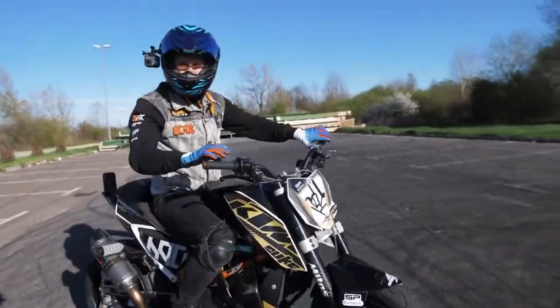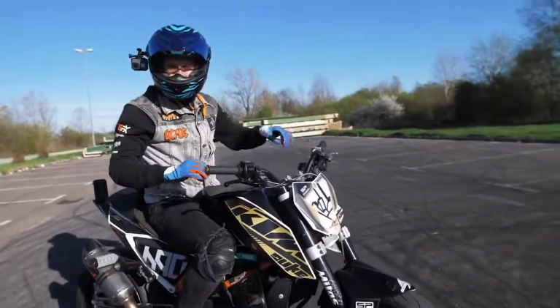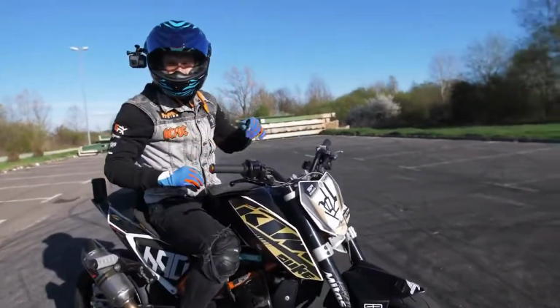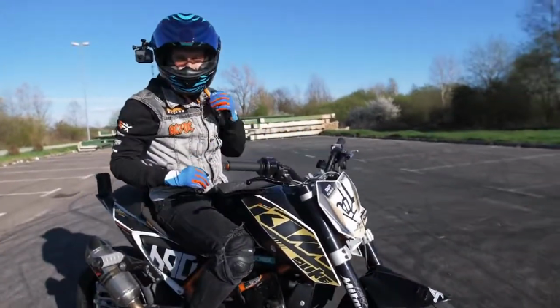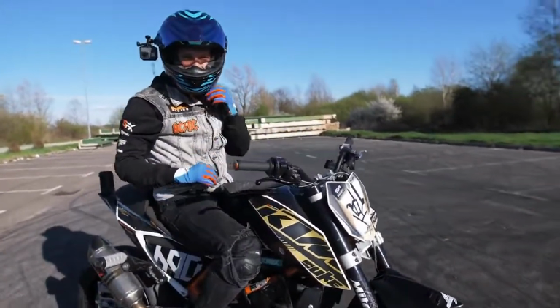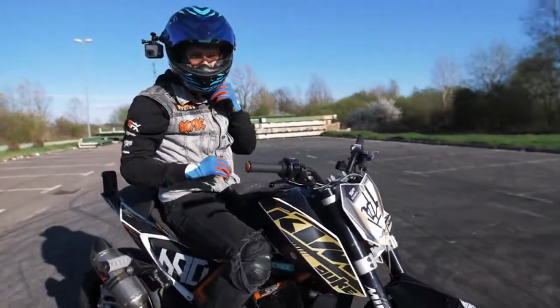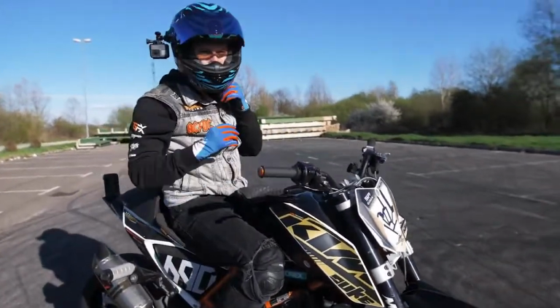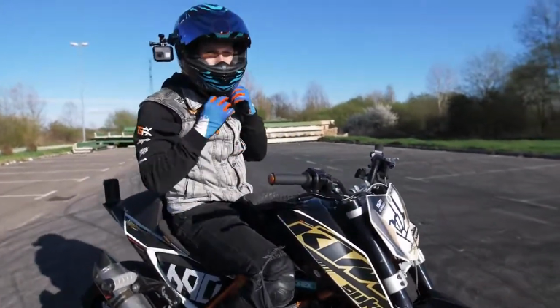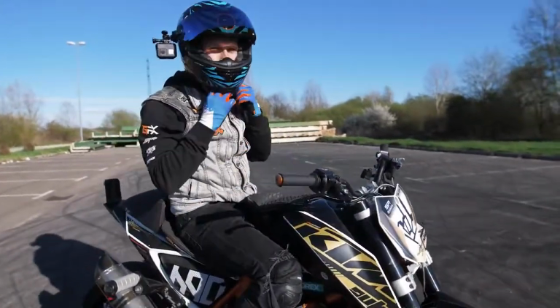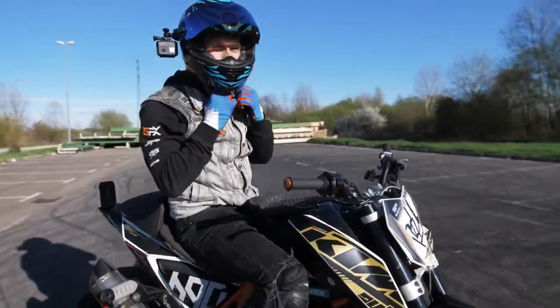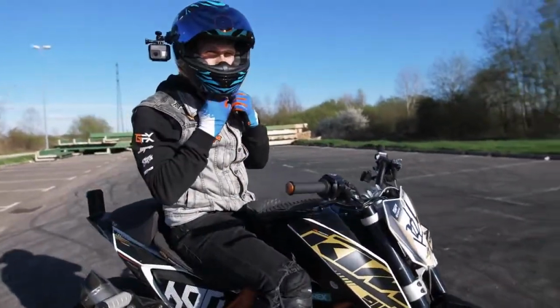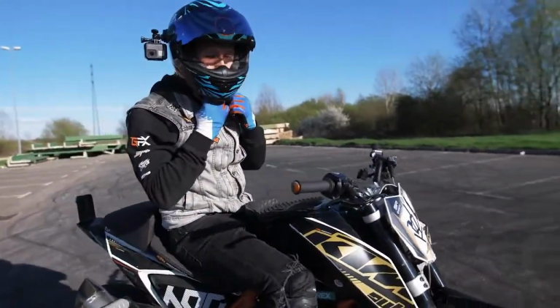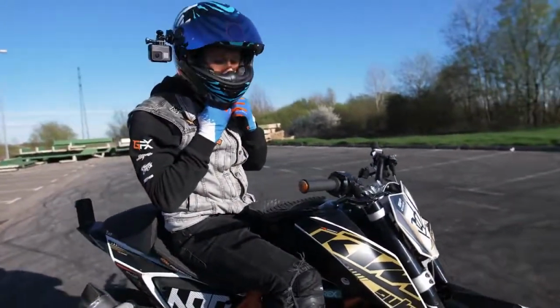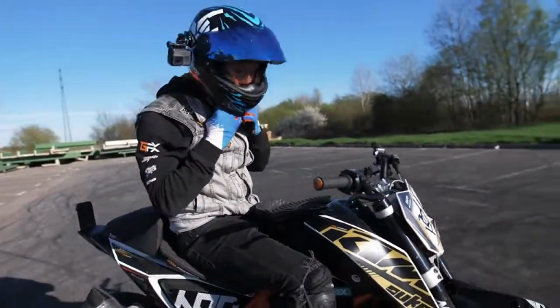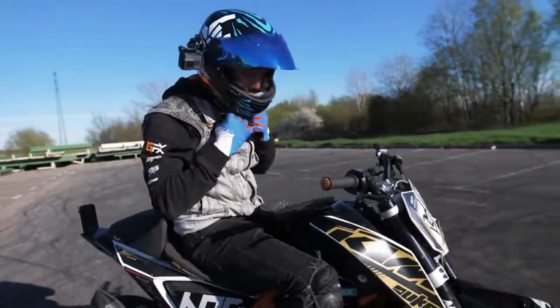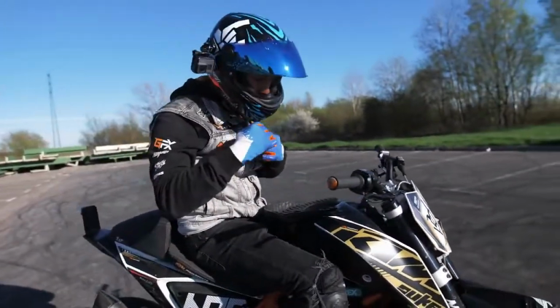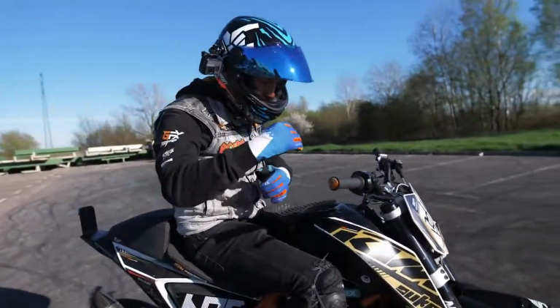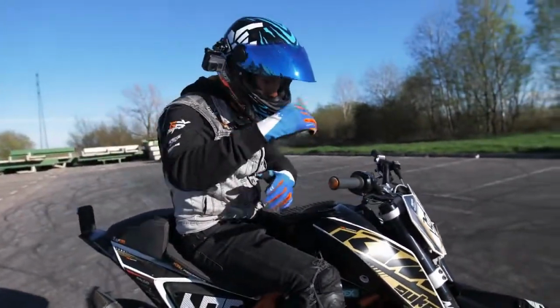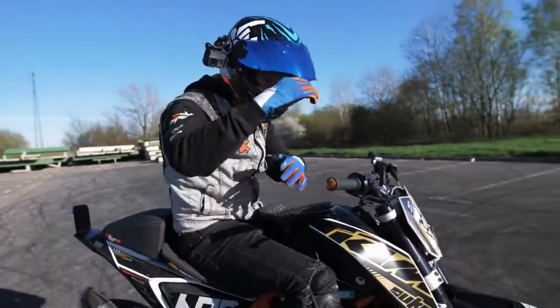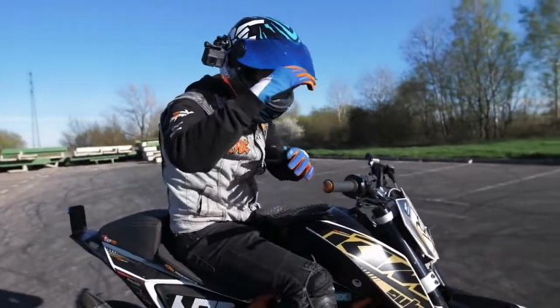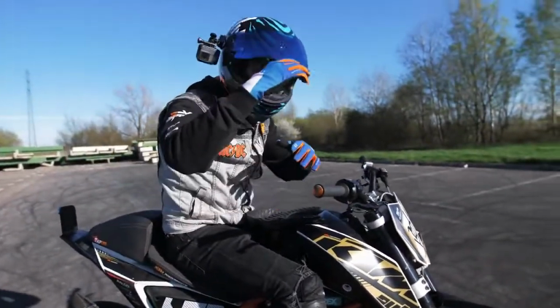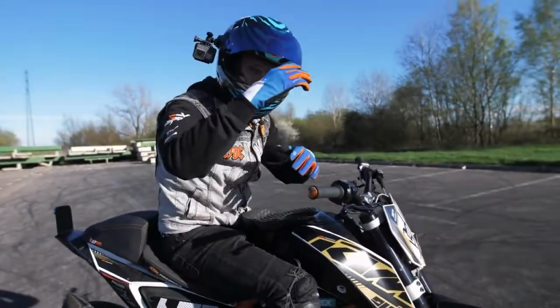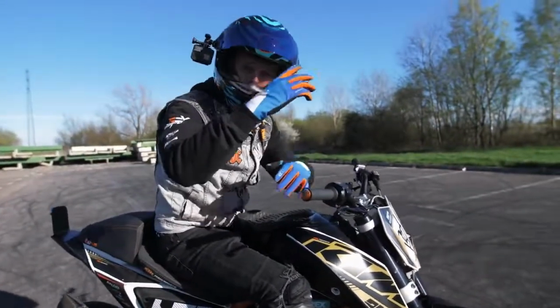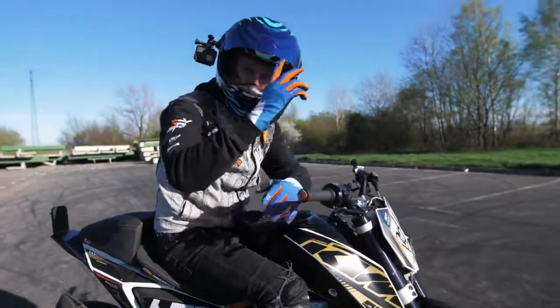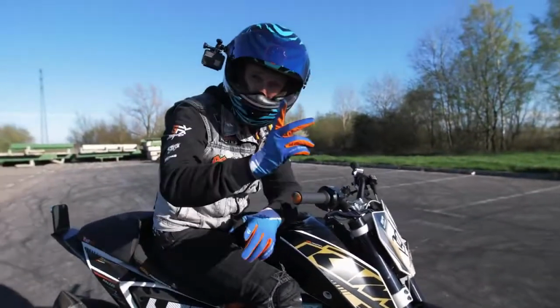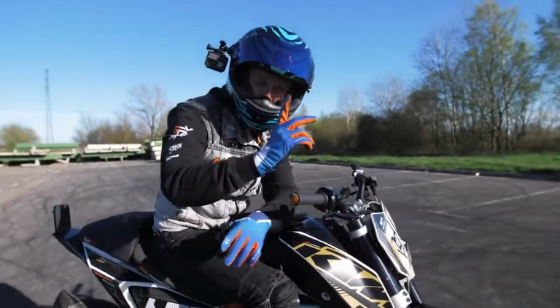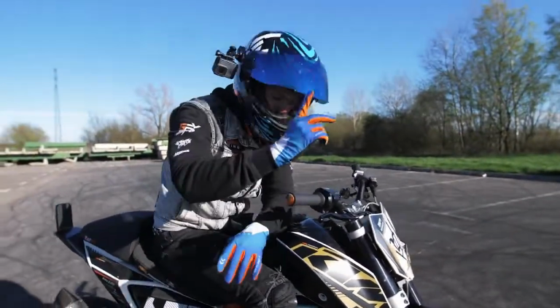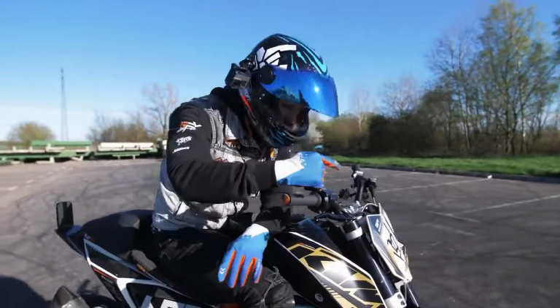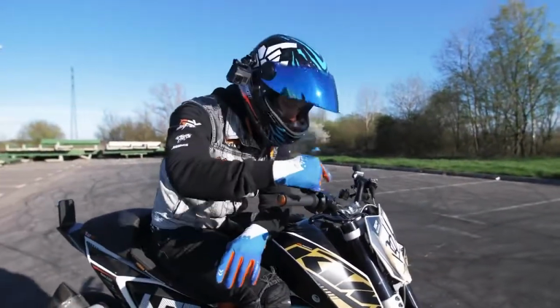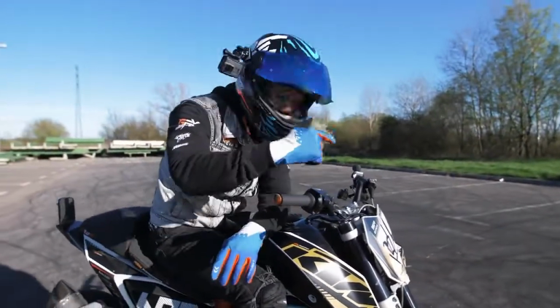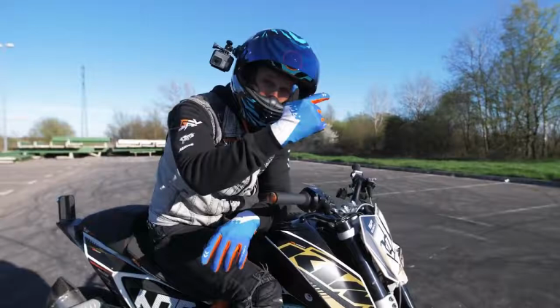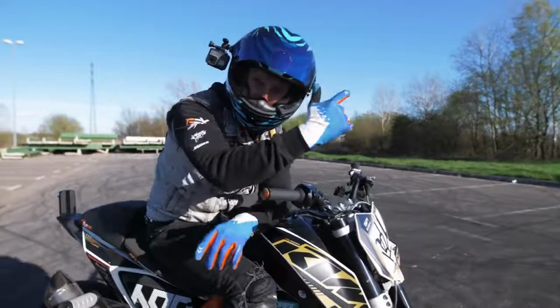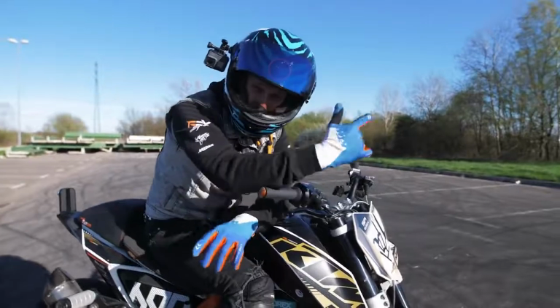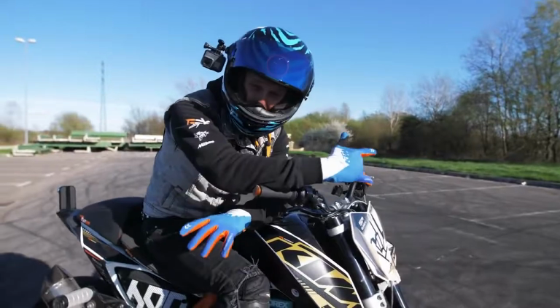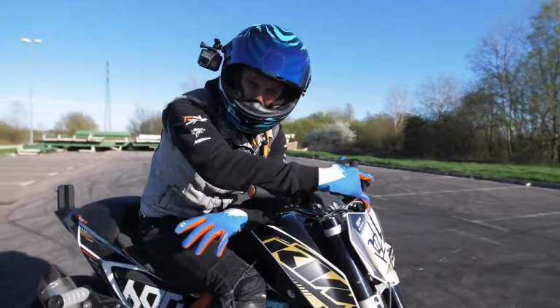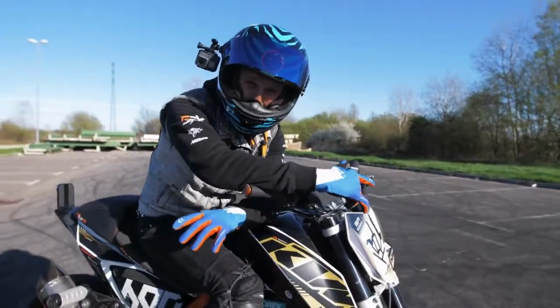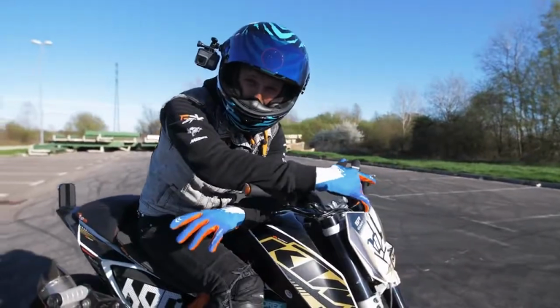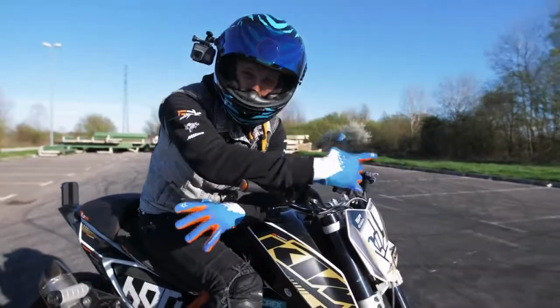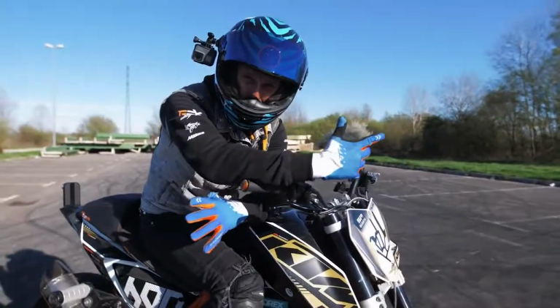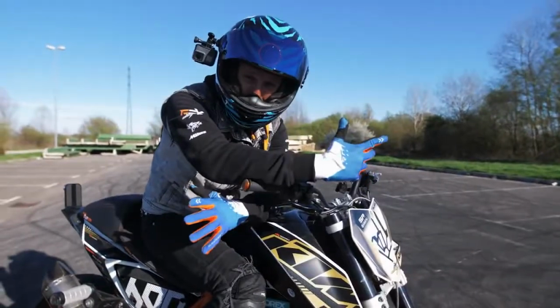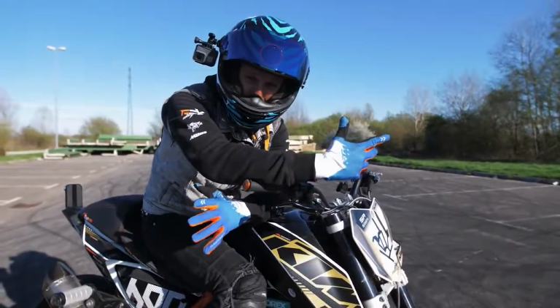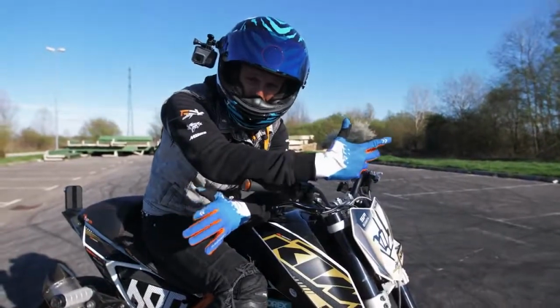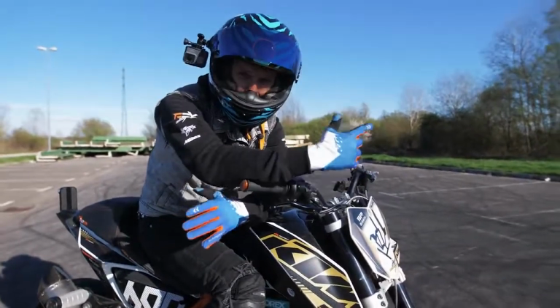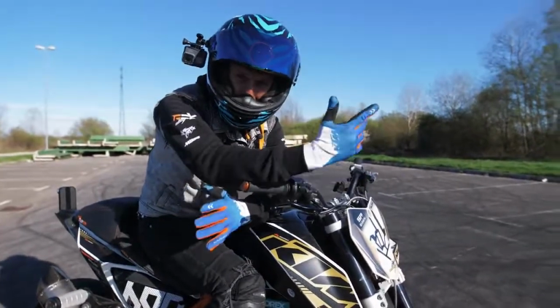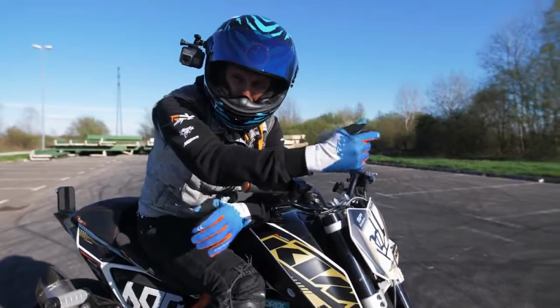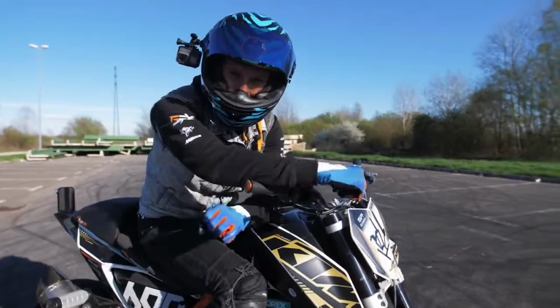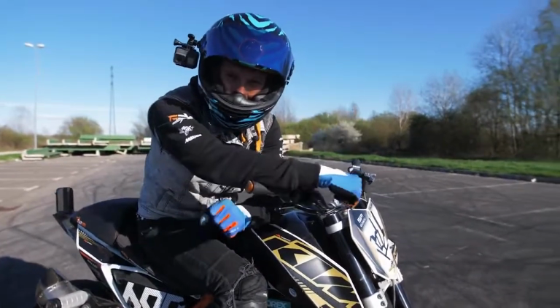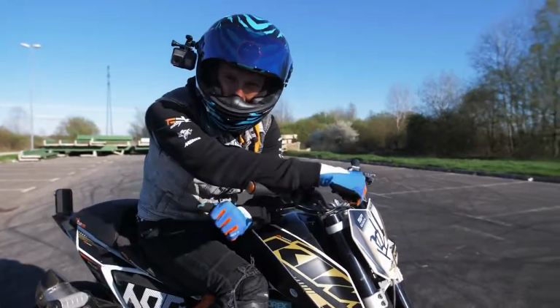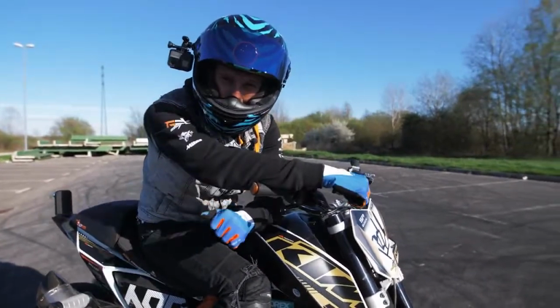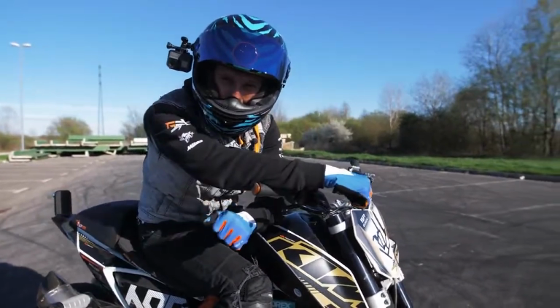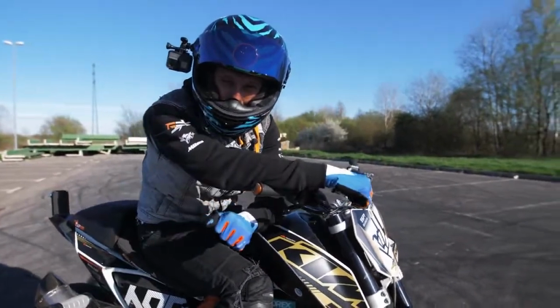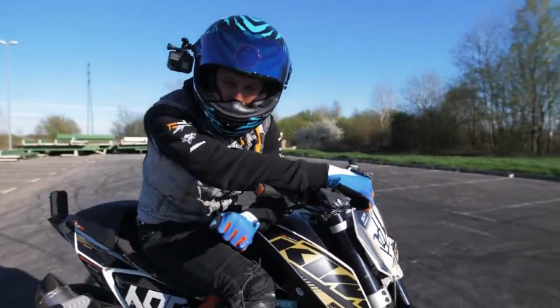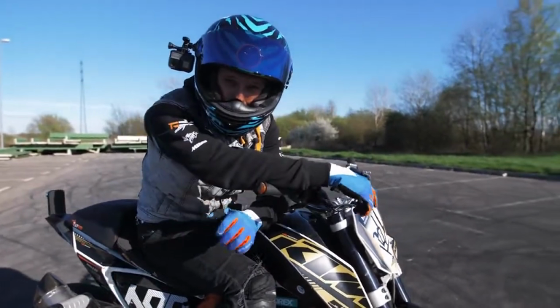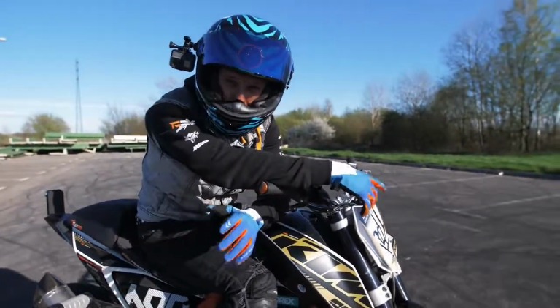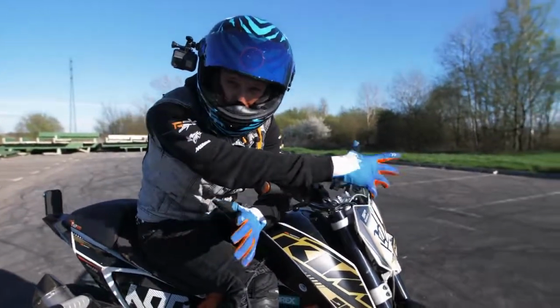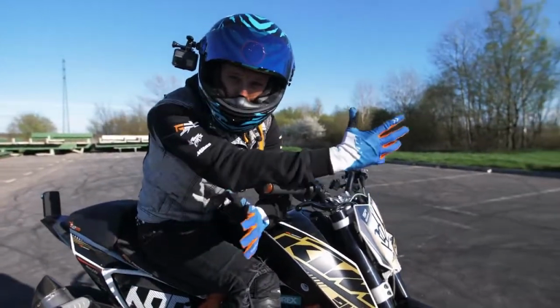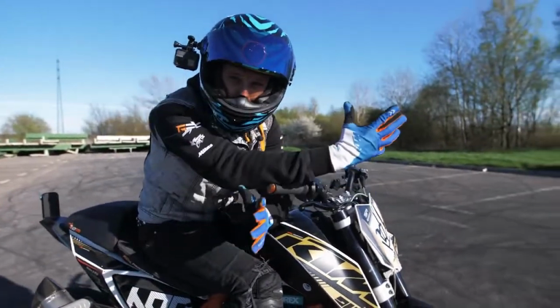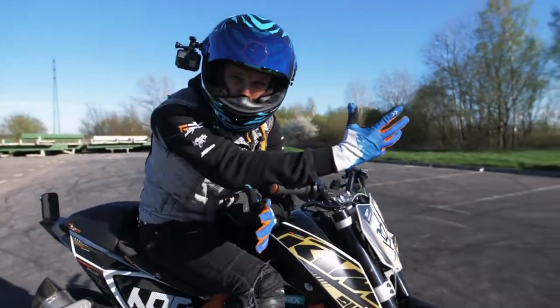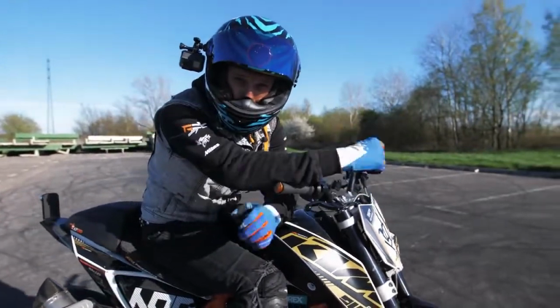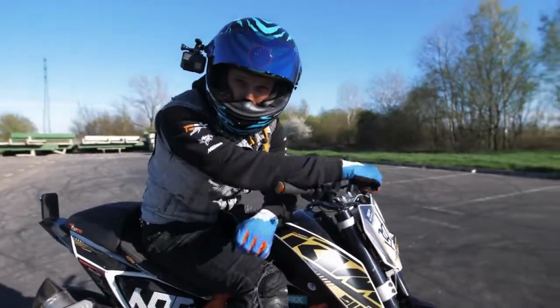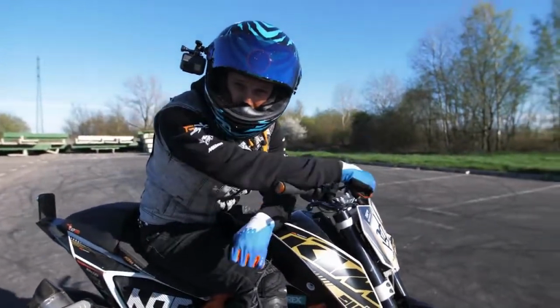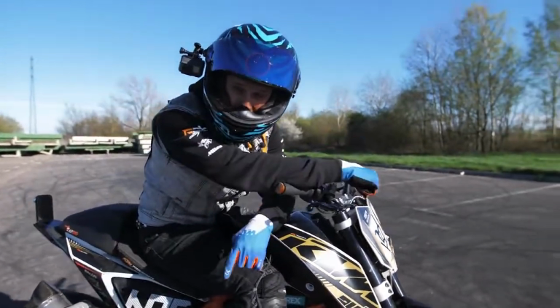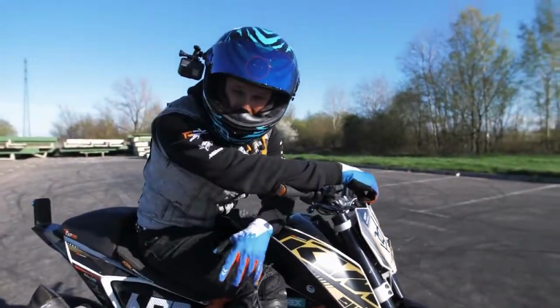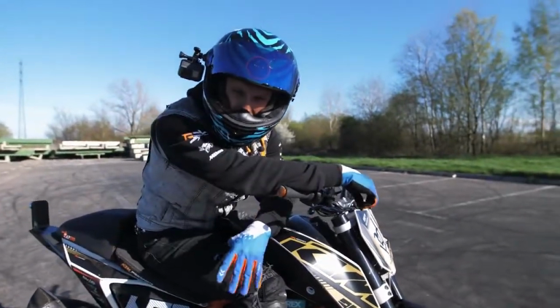Those drifts are so fun! When you finally master the basic drifts, you can start to play with some combinations.